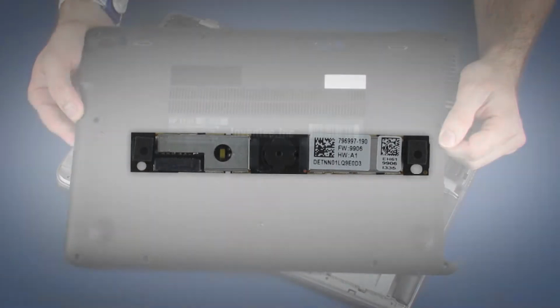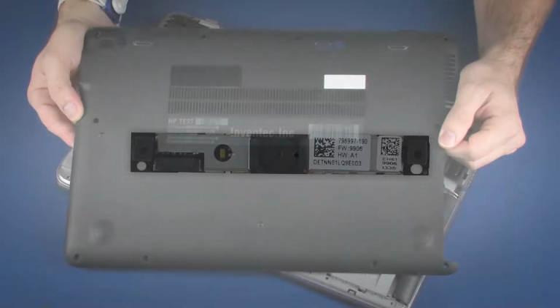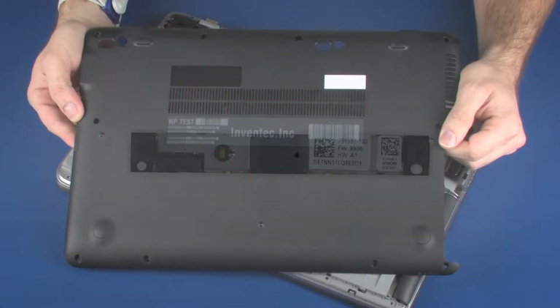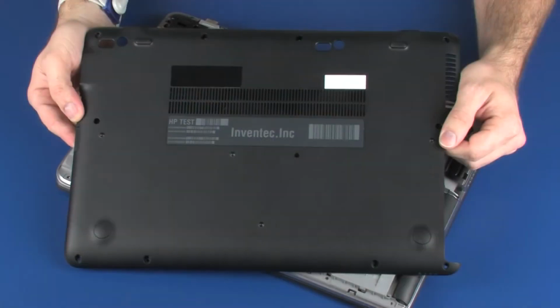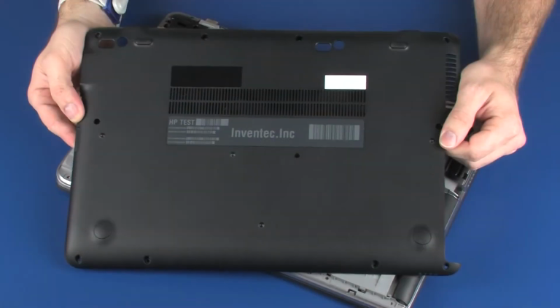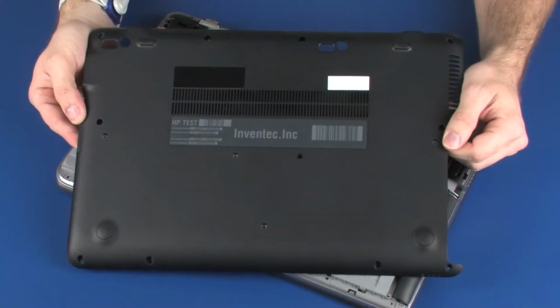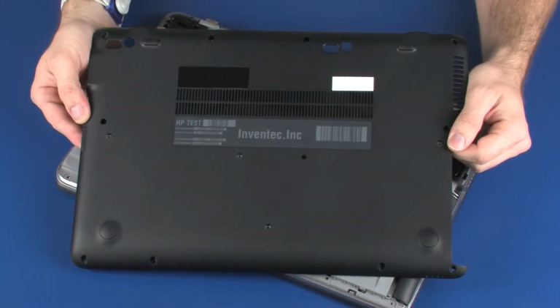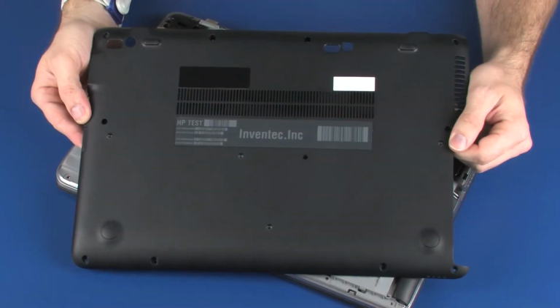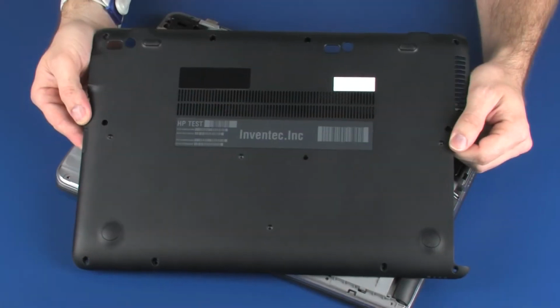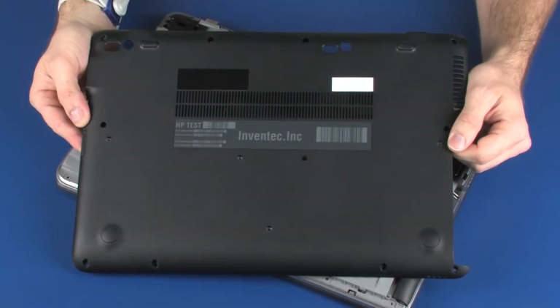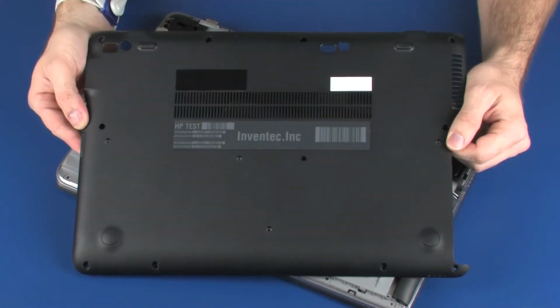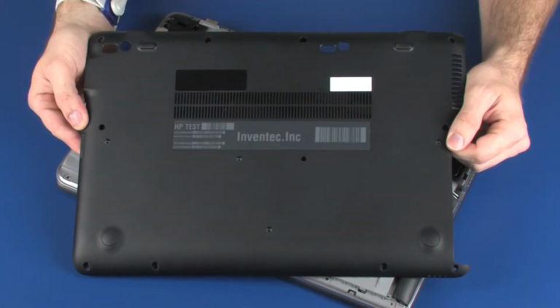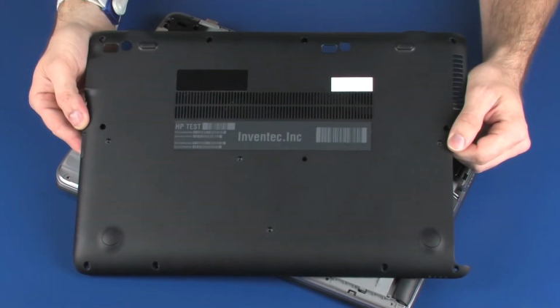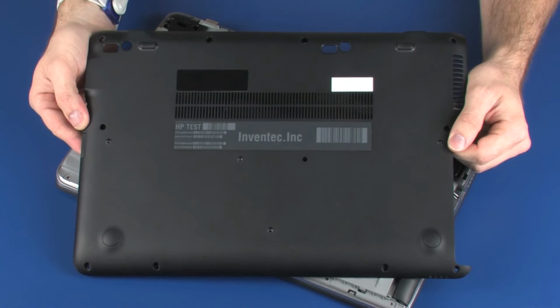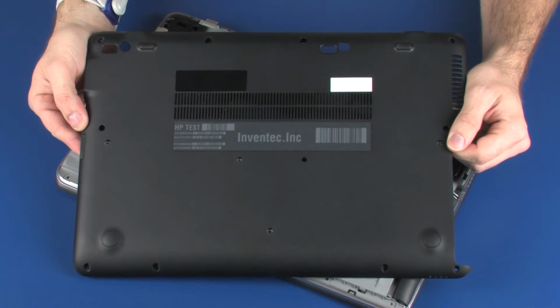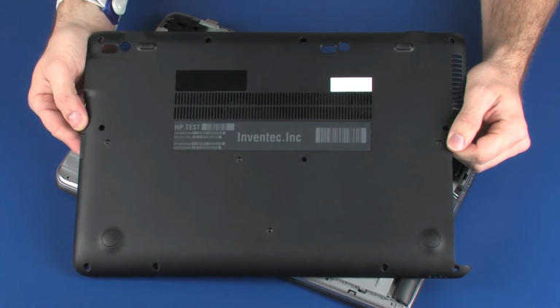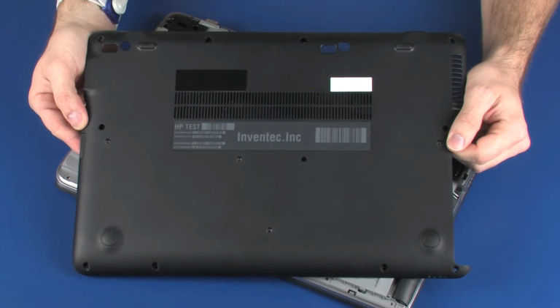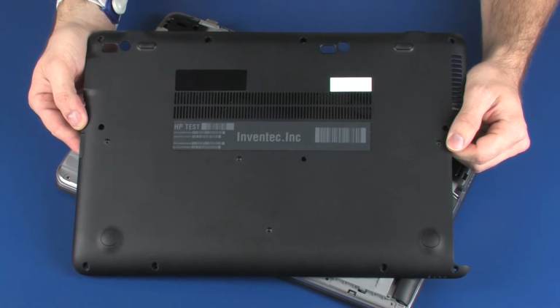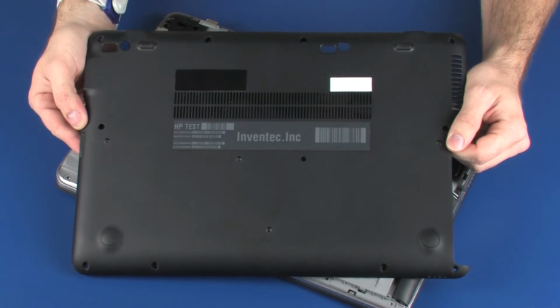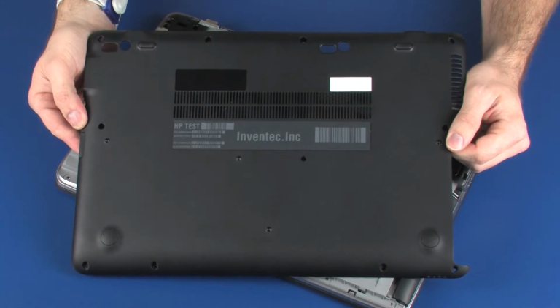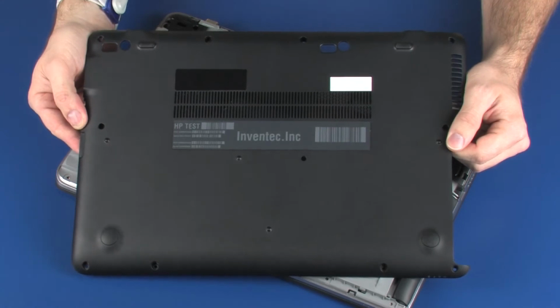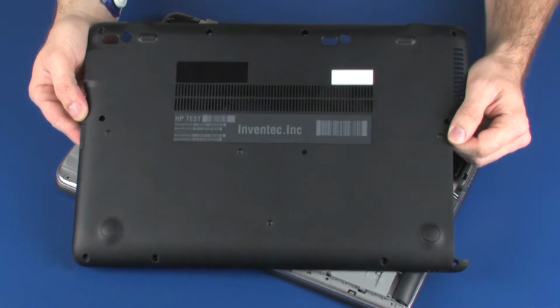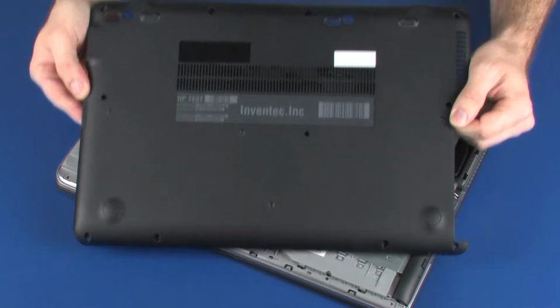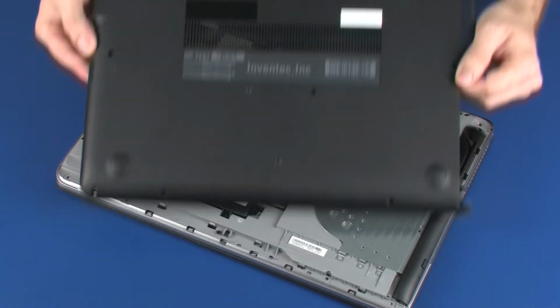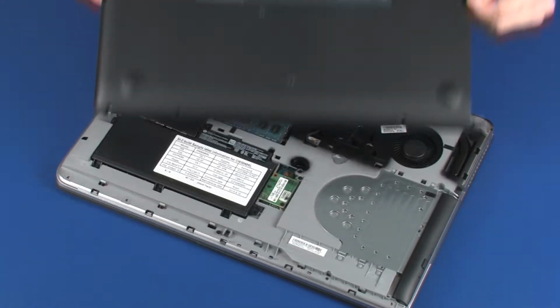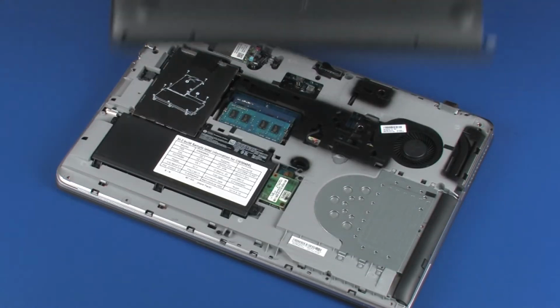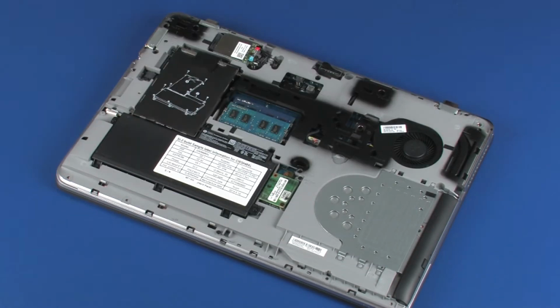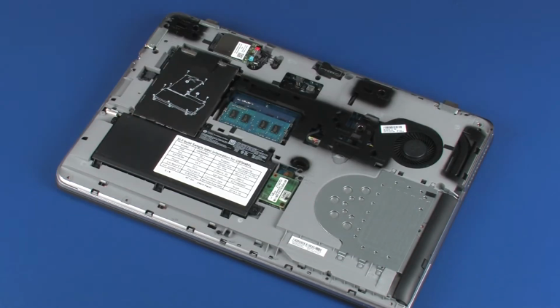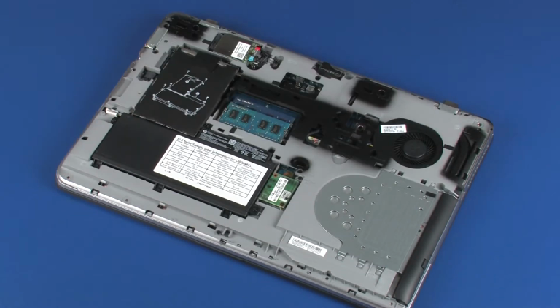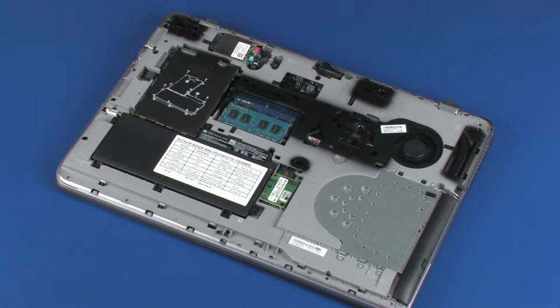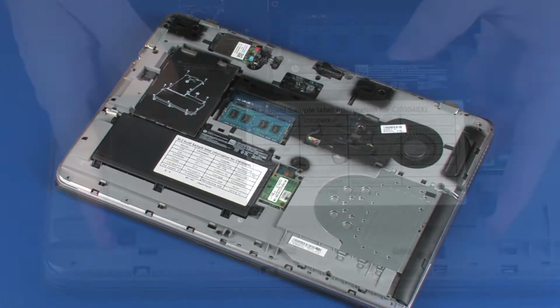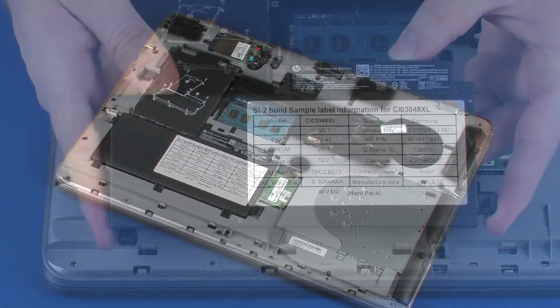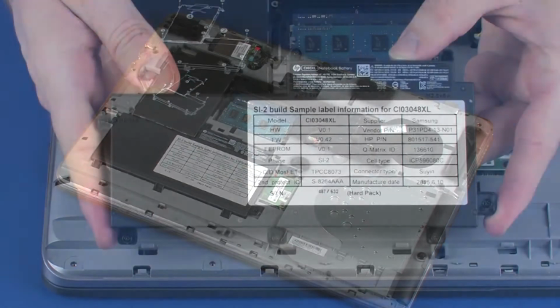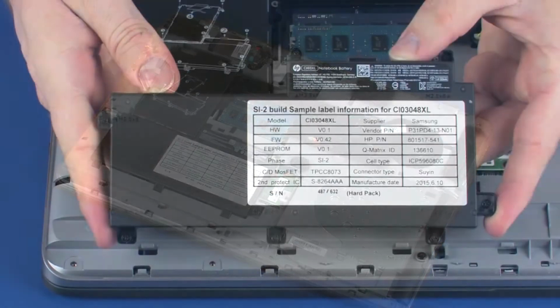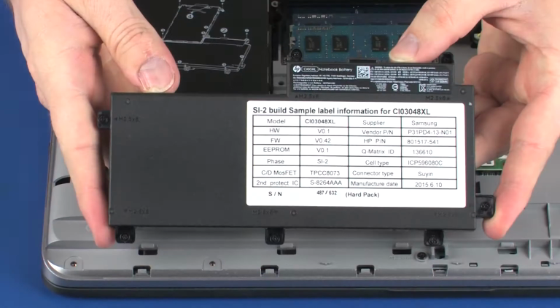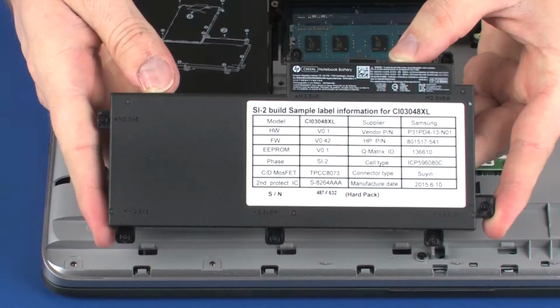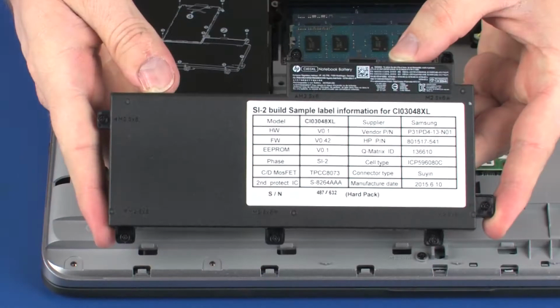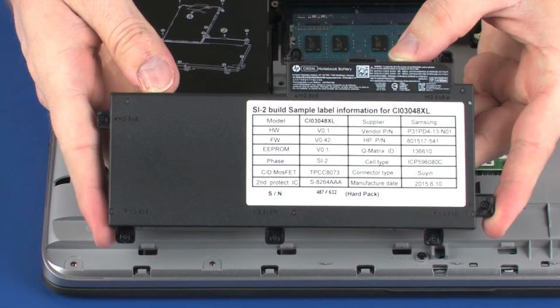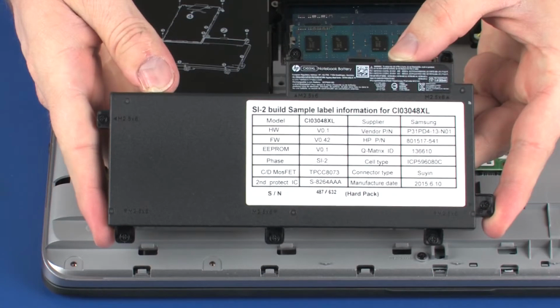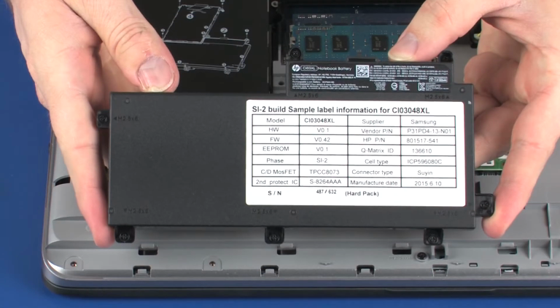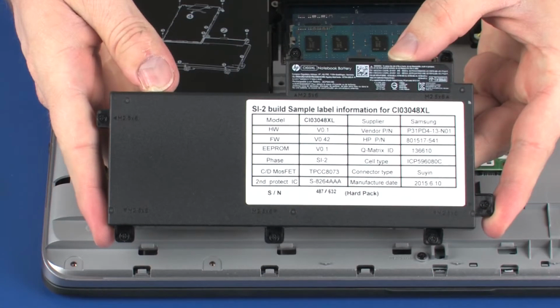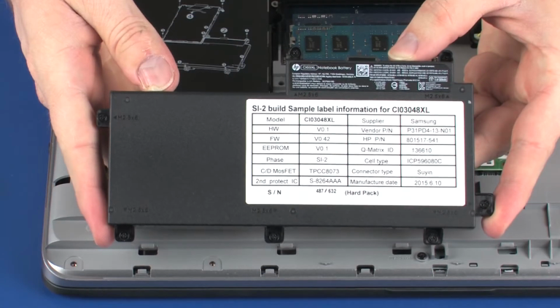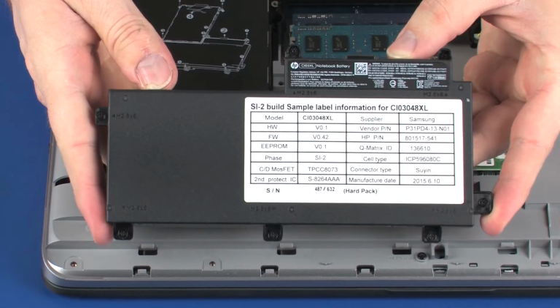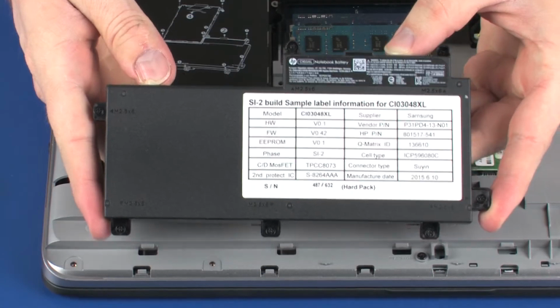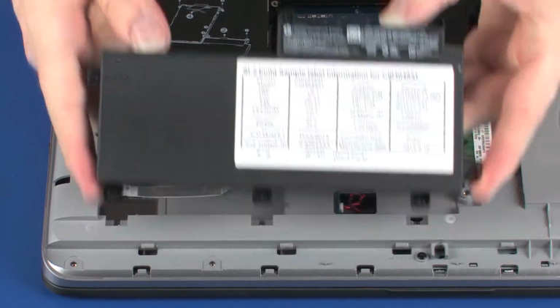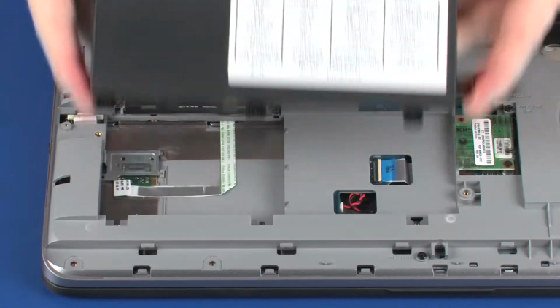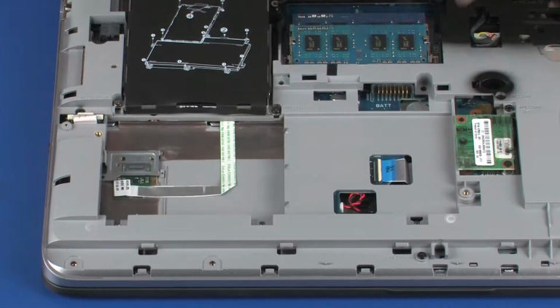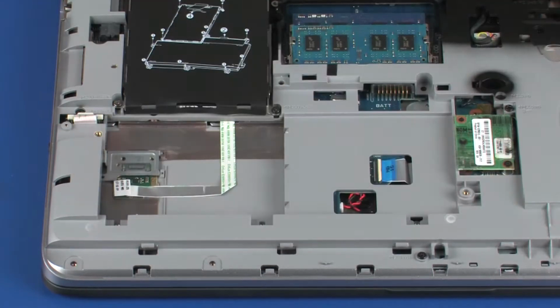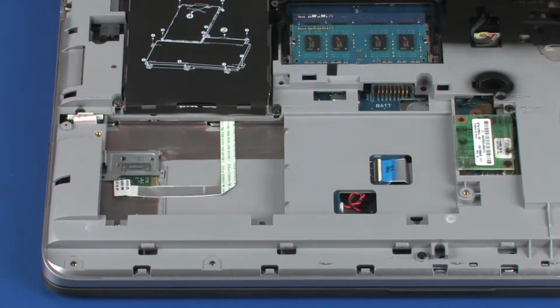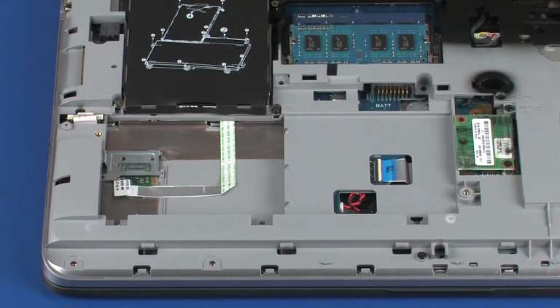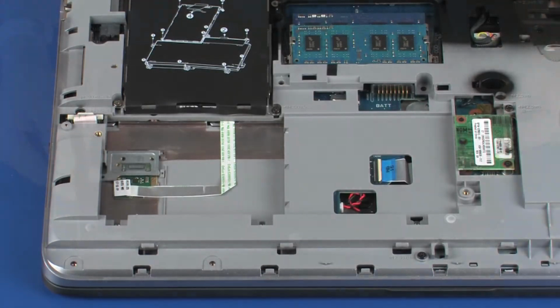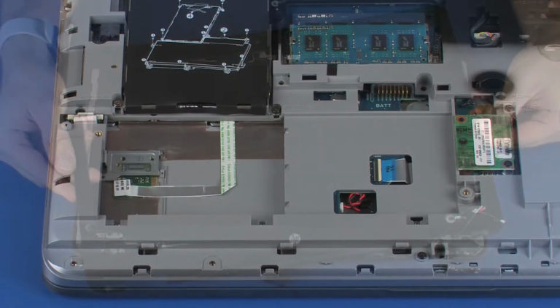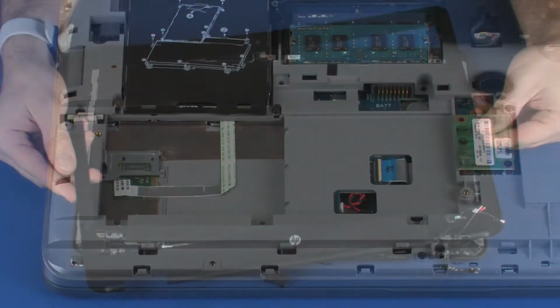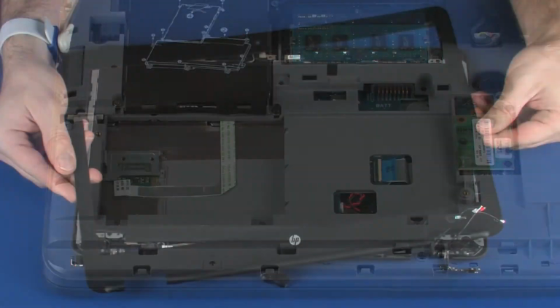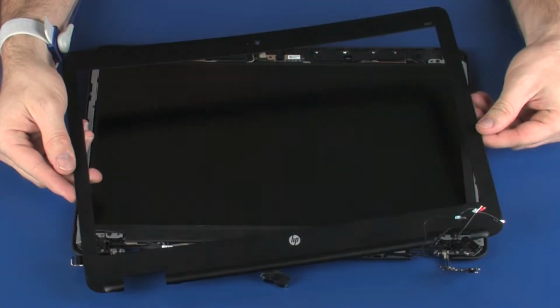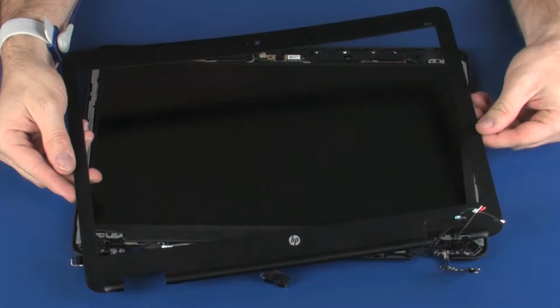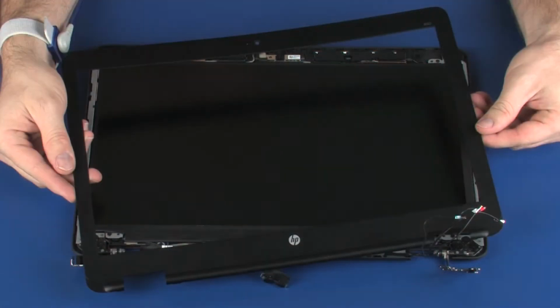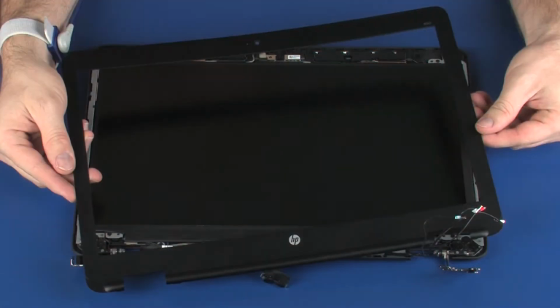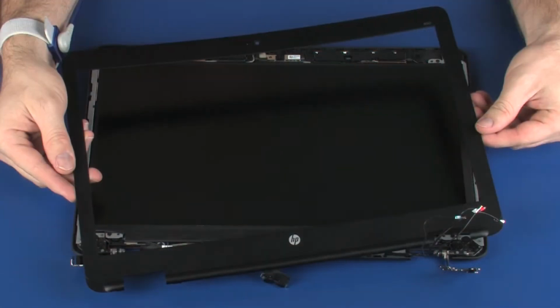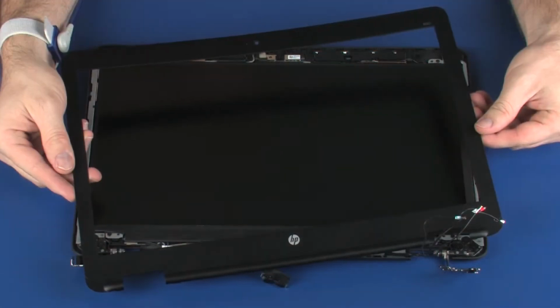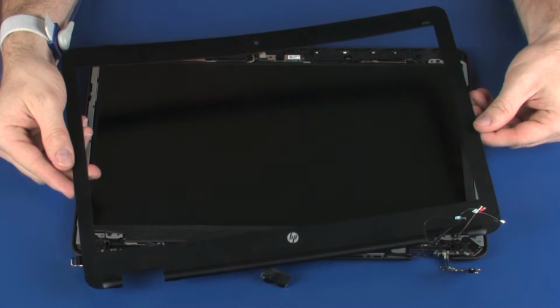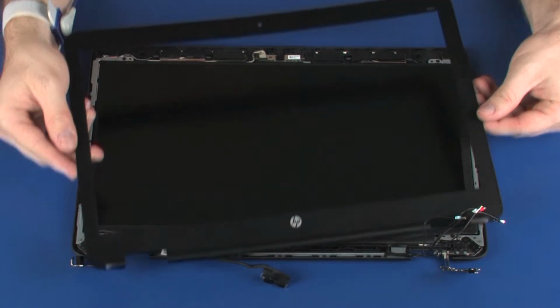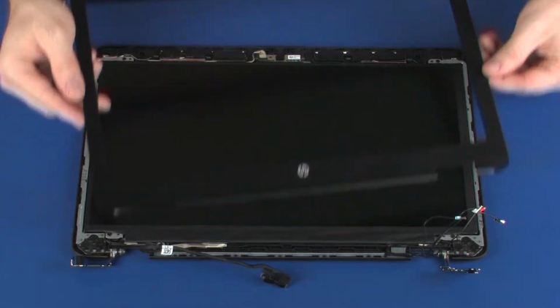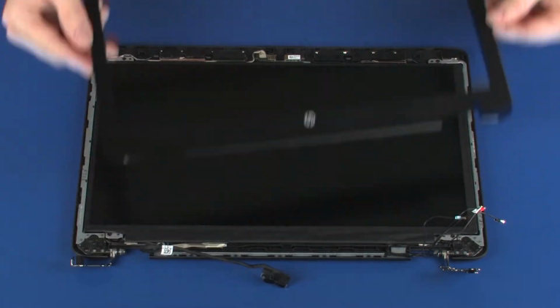Before you begin, remove the bottom cover, battery, and display bezel.